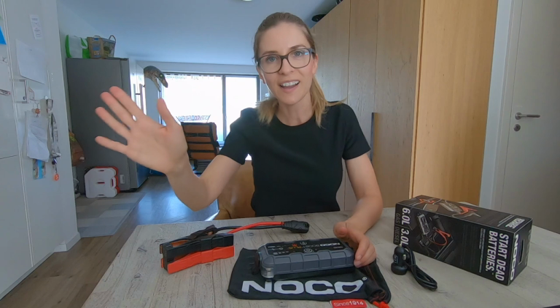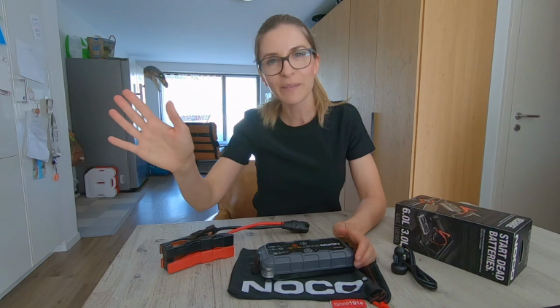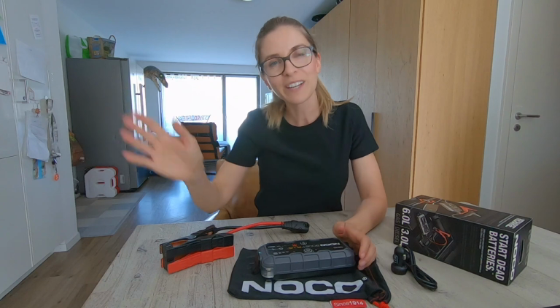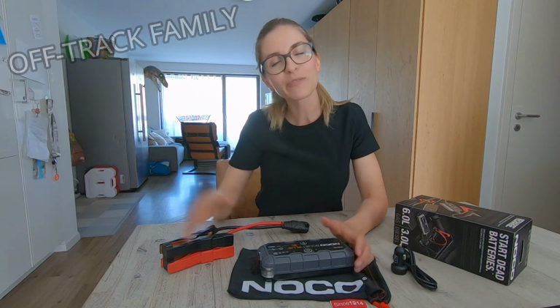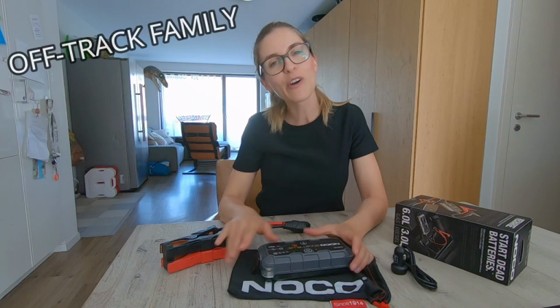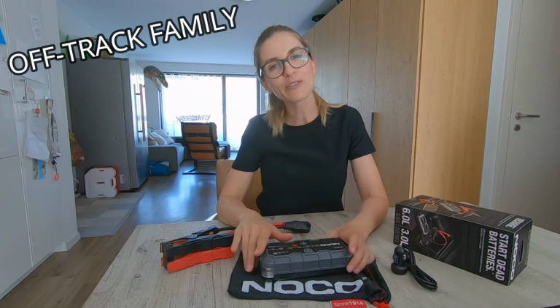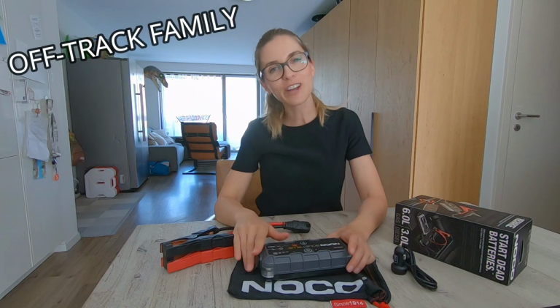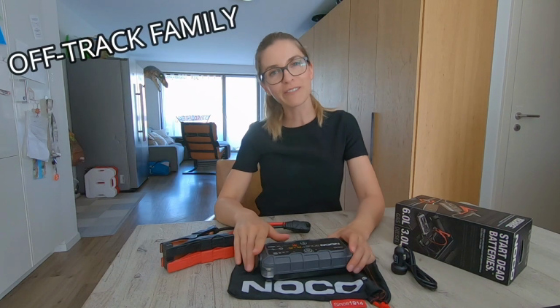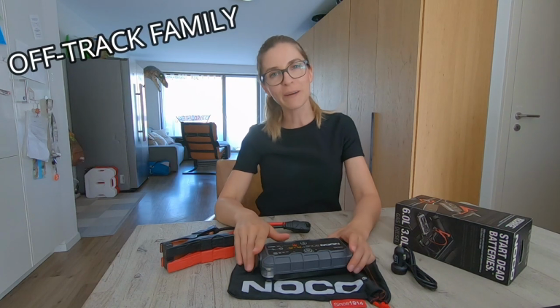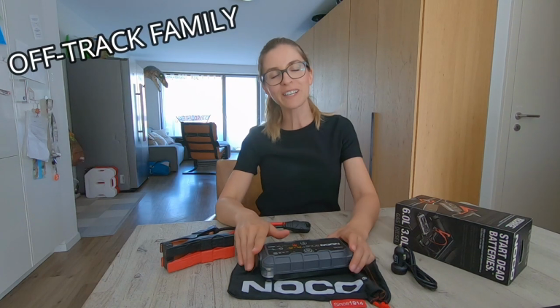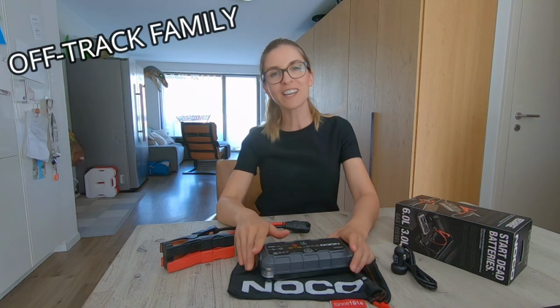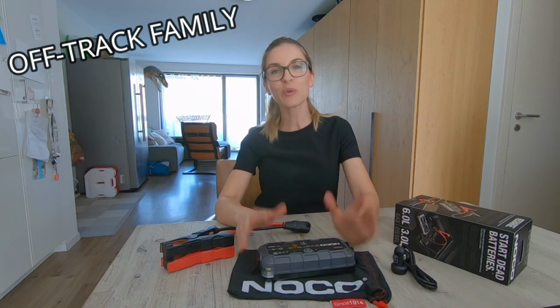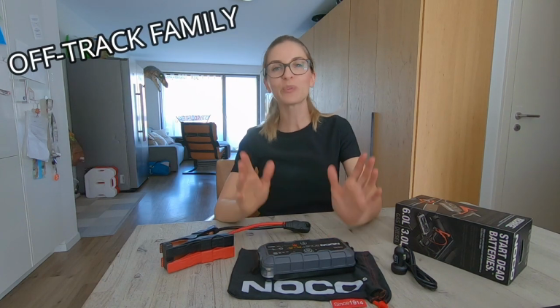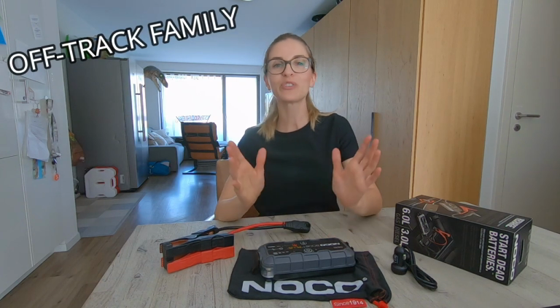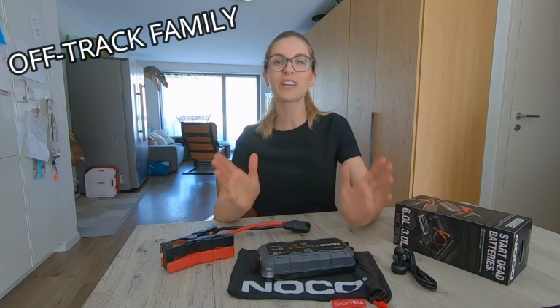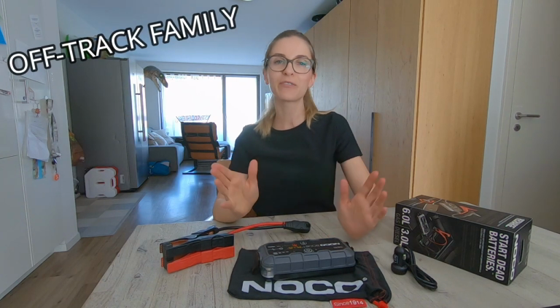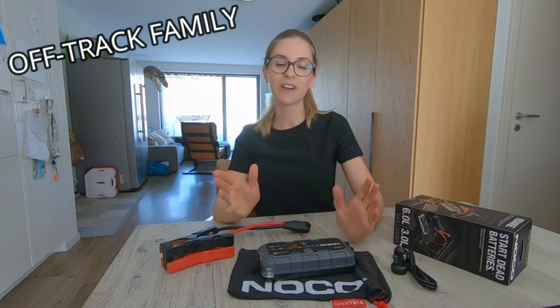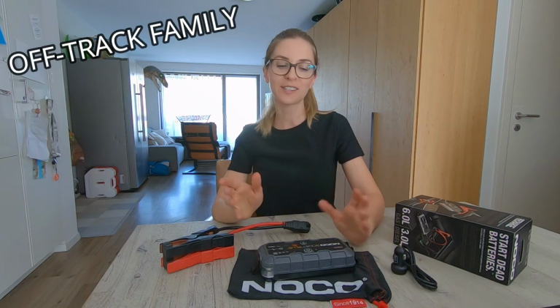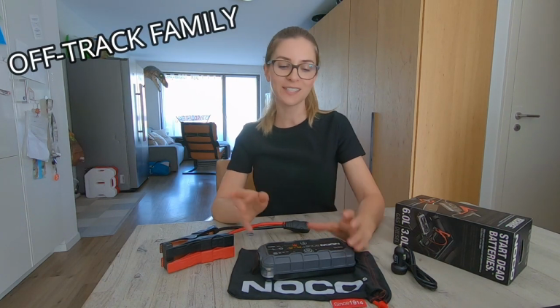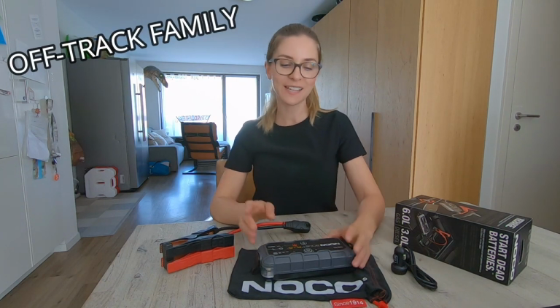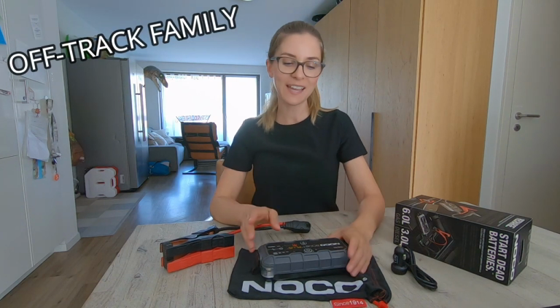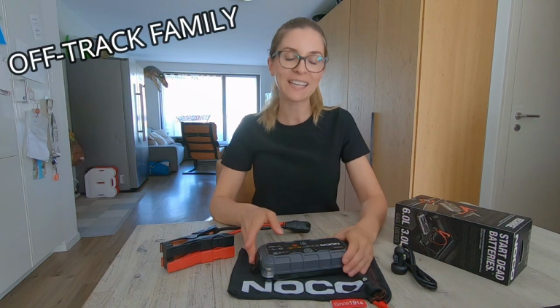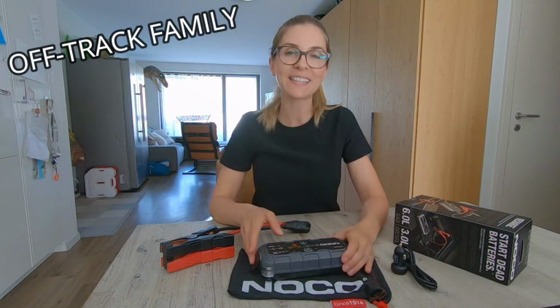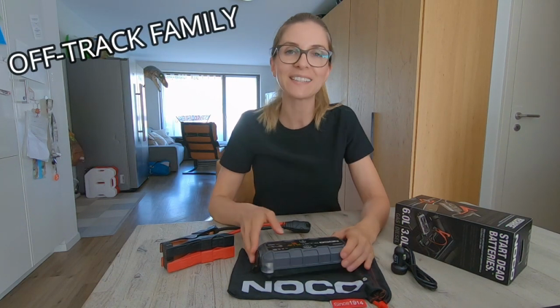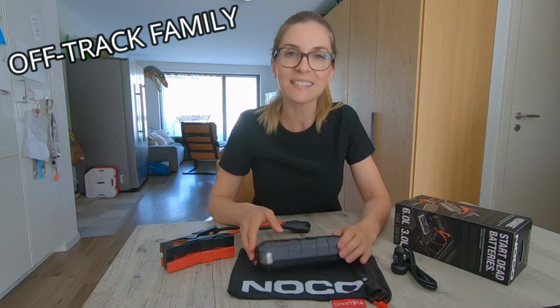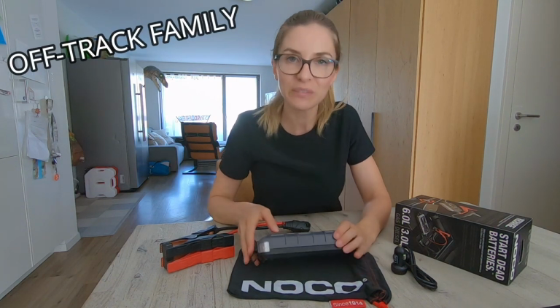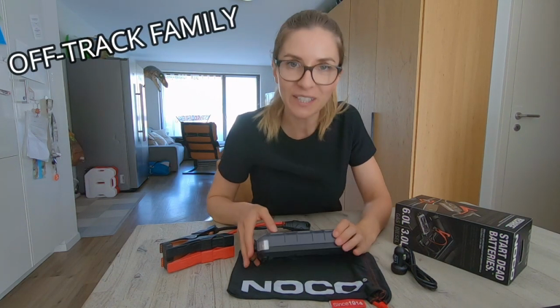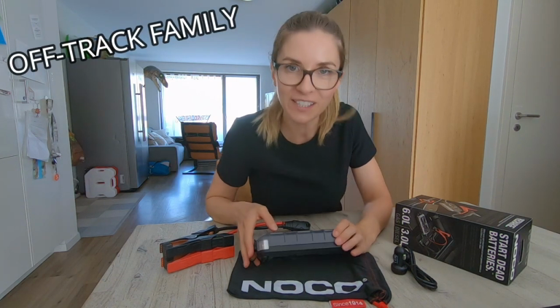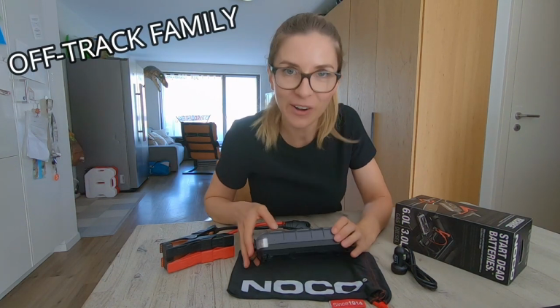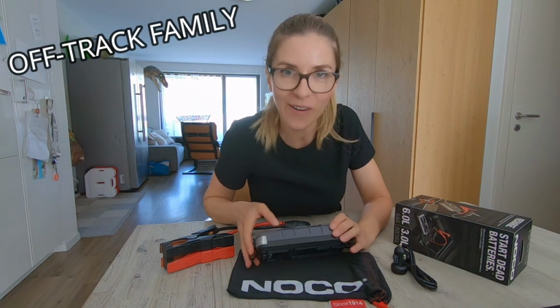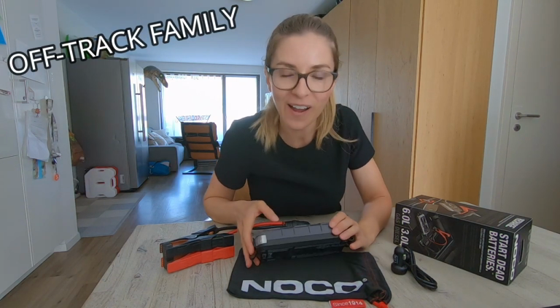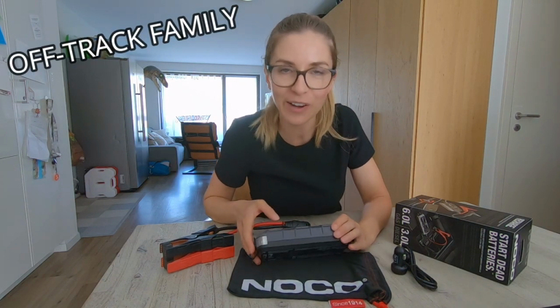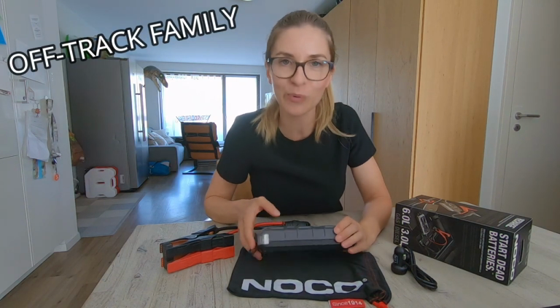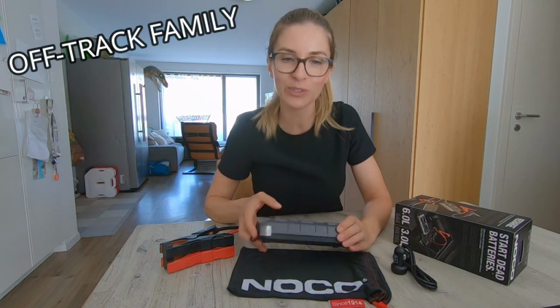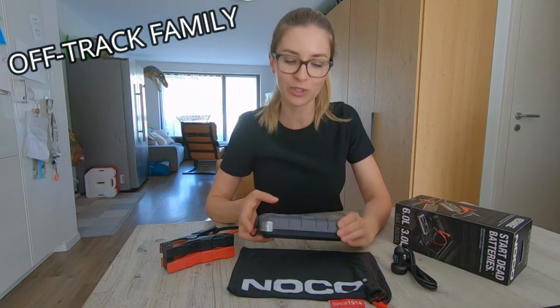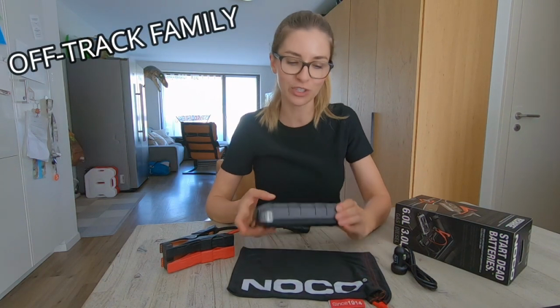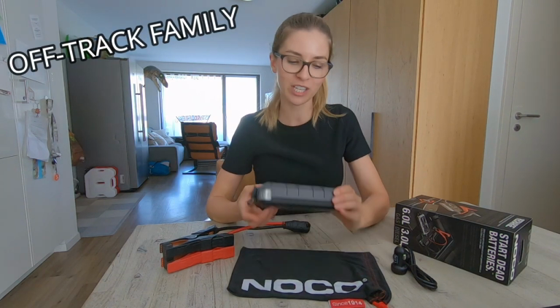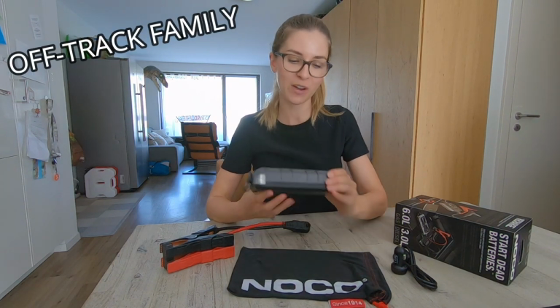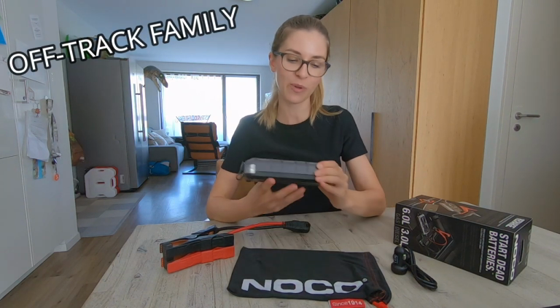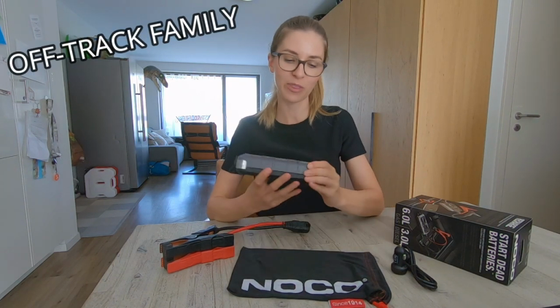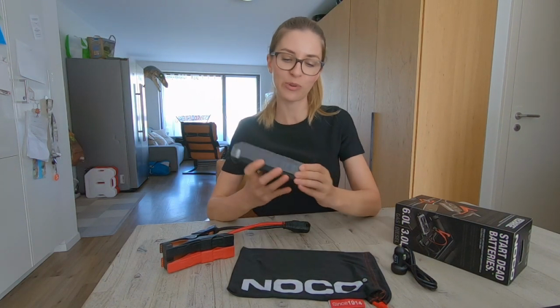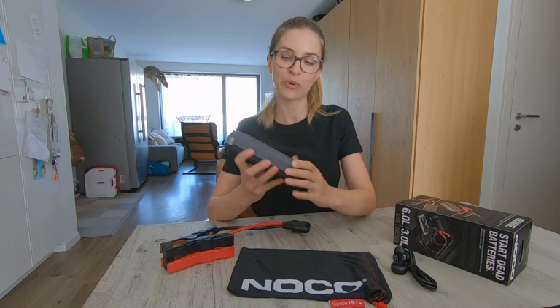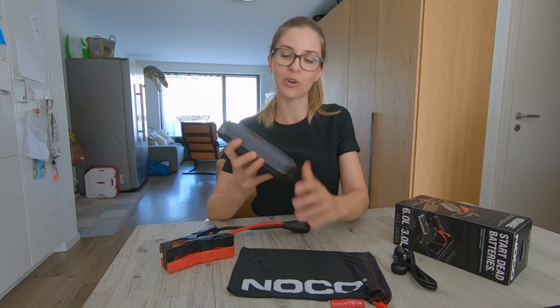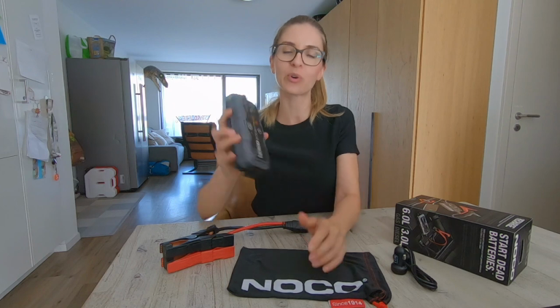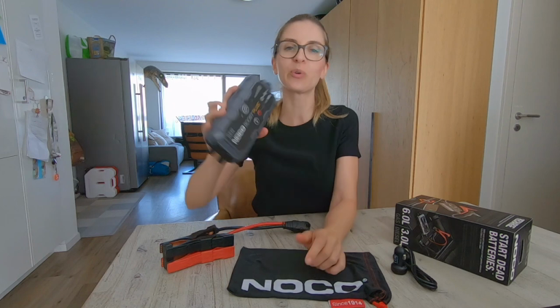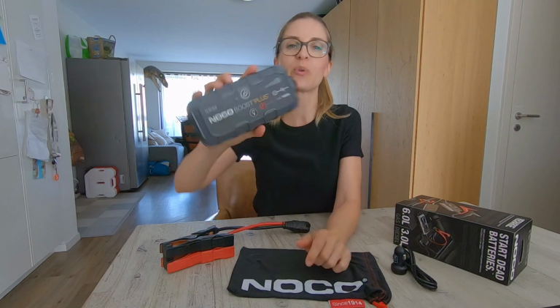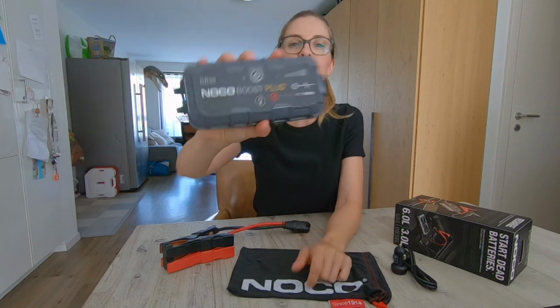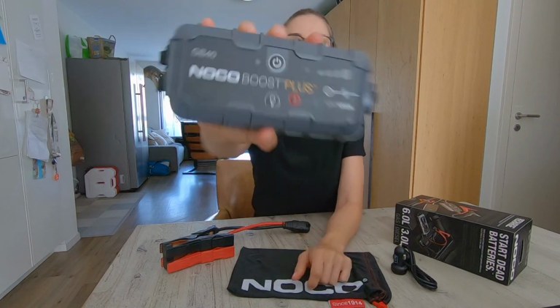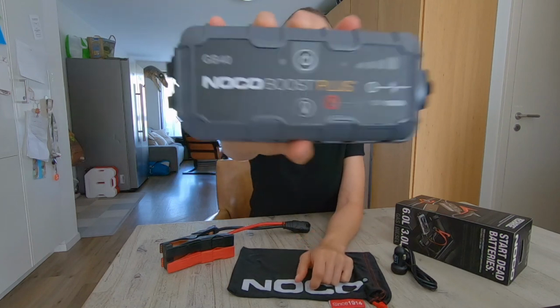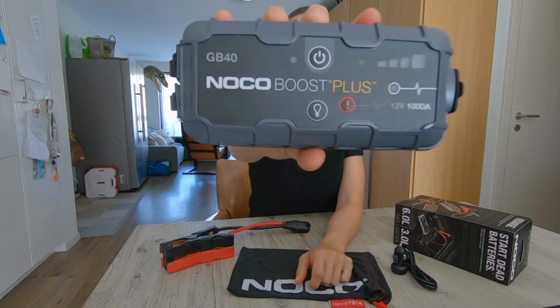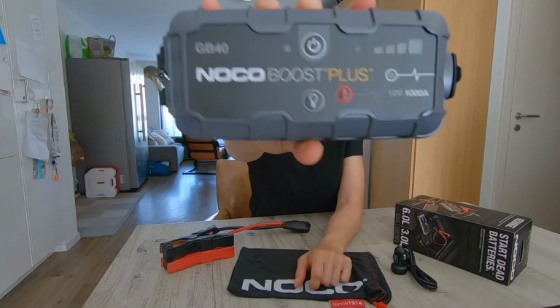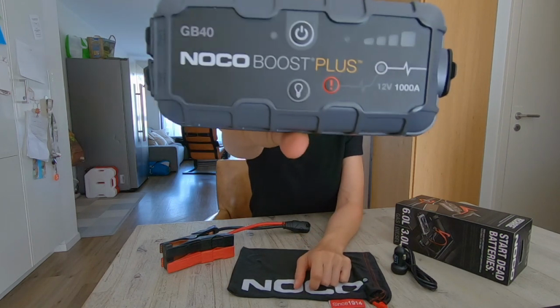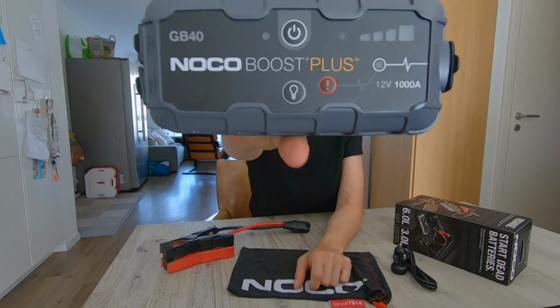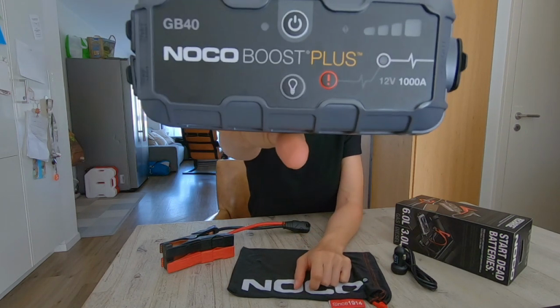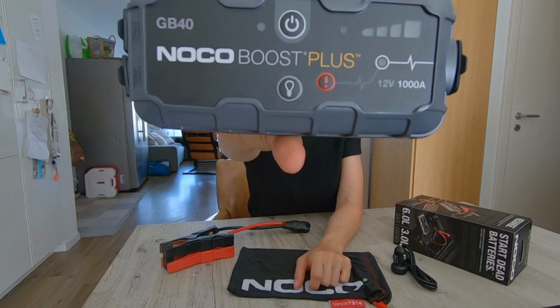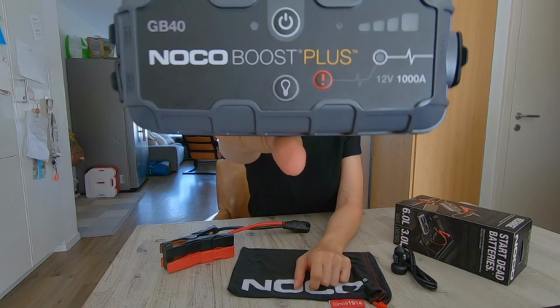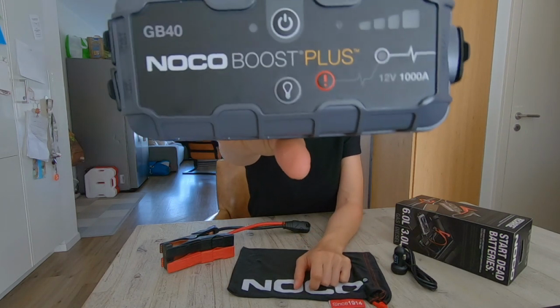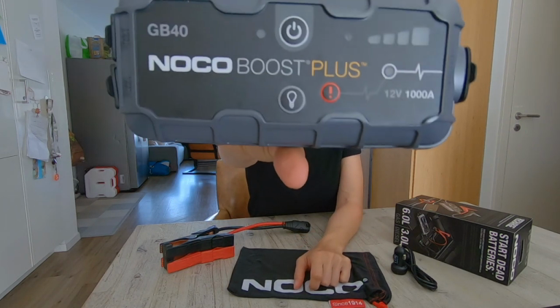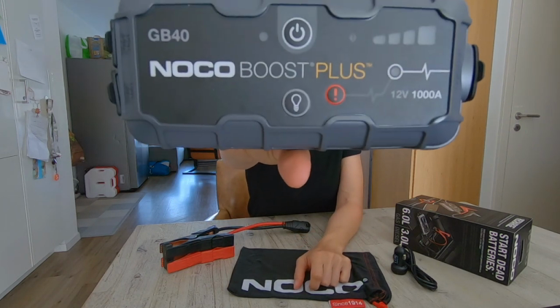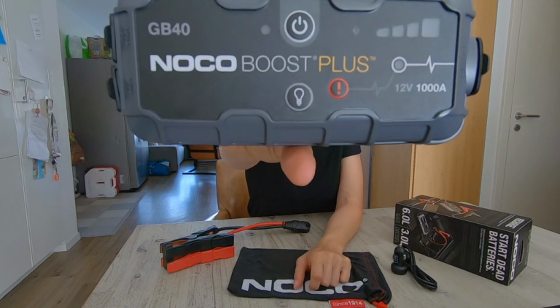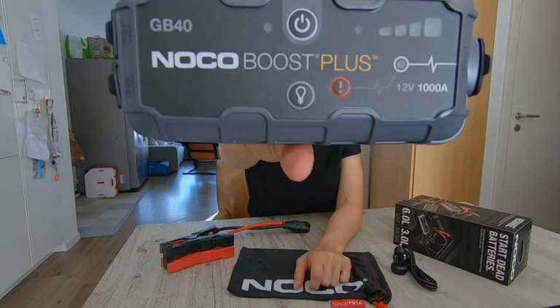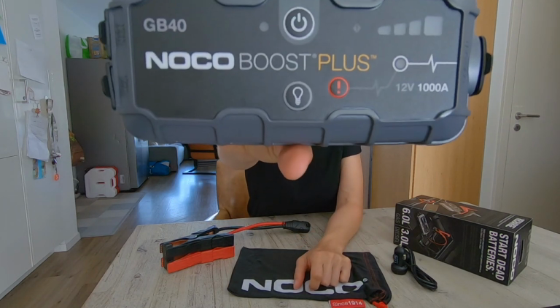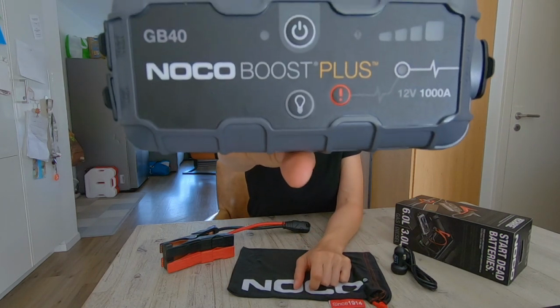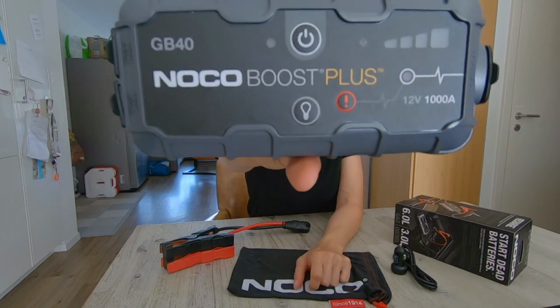Hi, I'm Lin from Jack Family. Hope you're doing fine today. In this video I want to share with you a cool jump starter from NOCO.